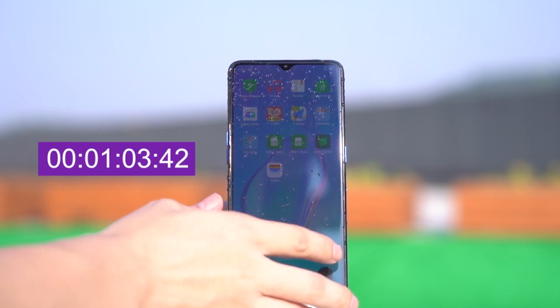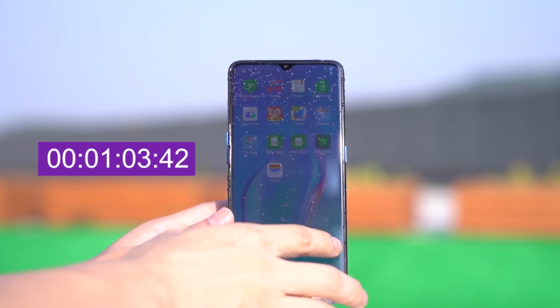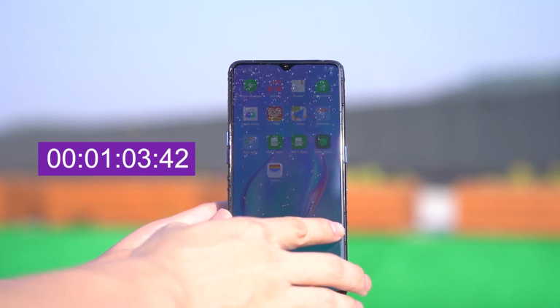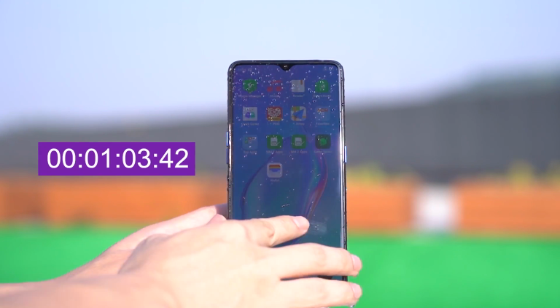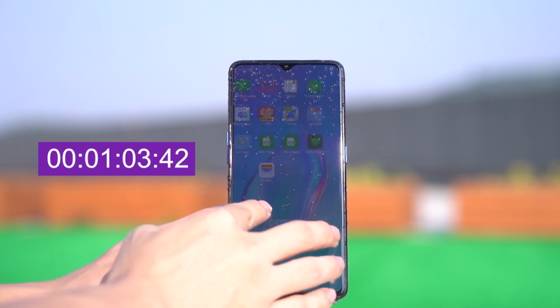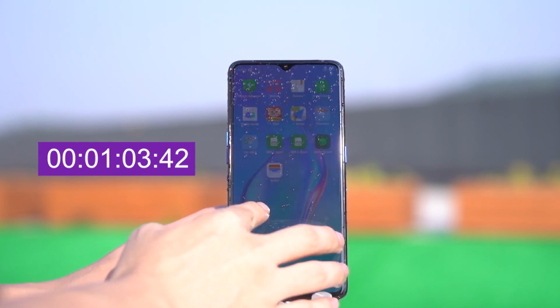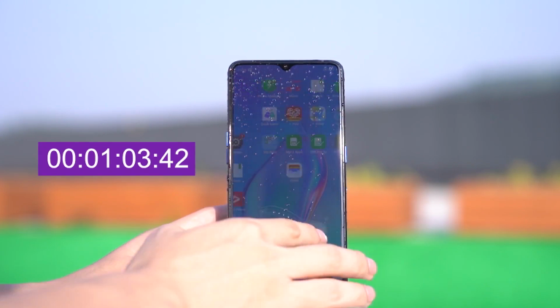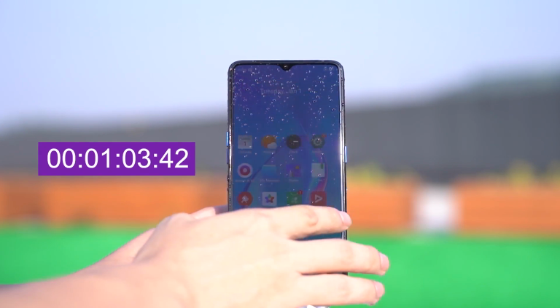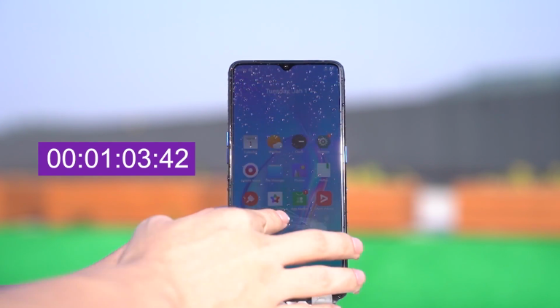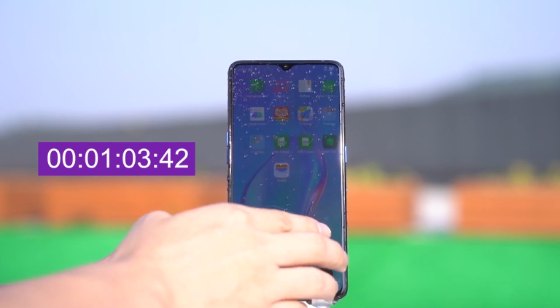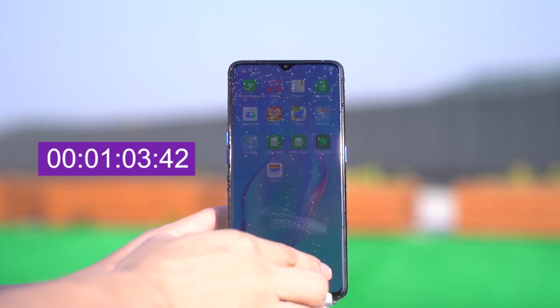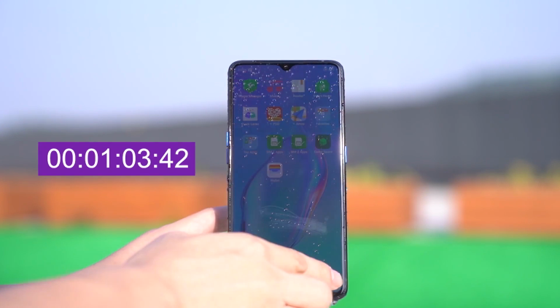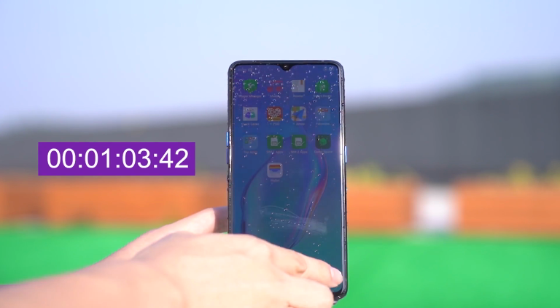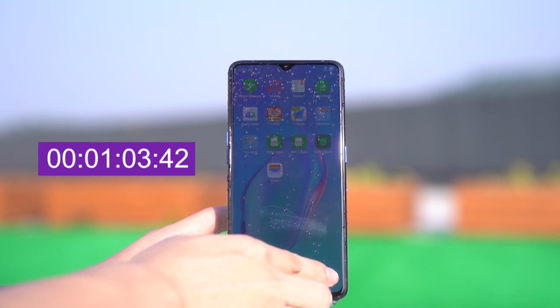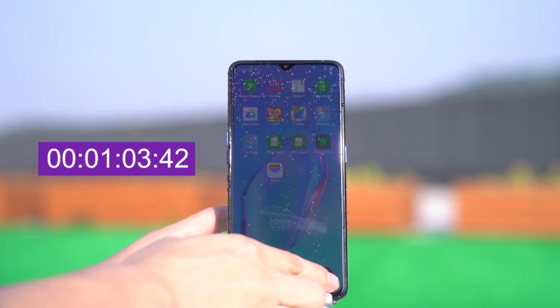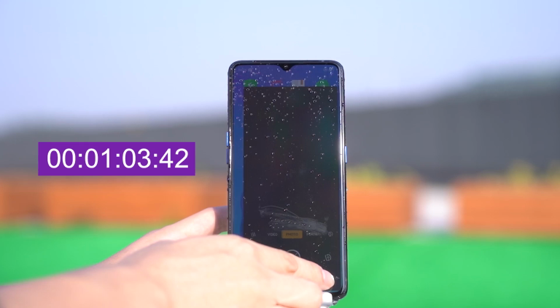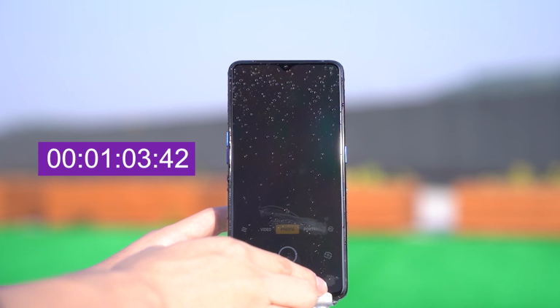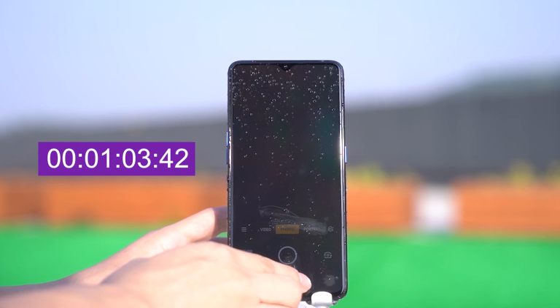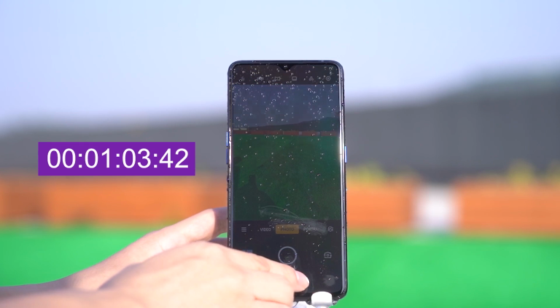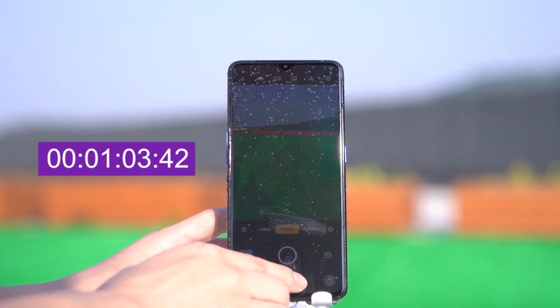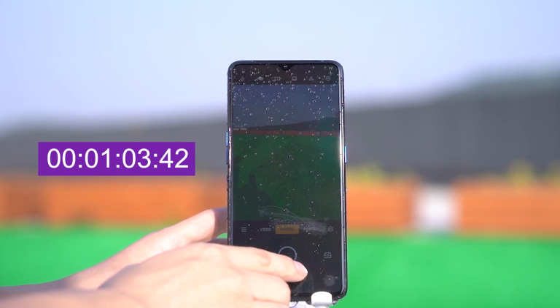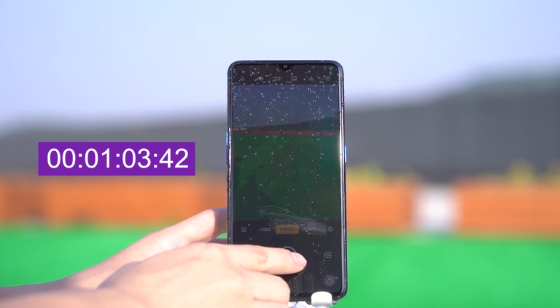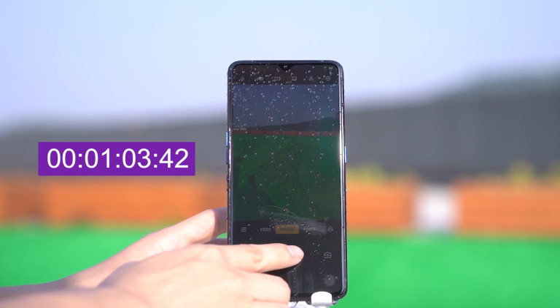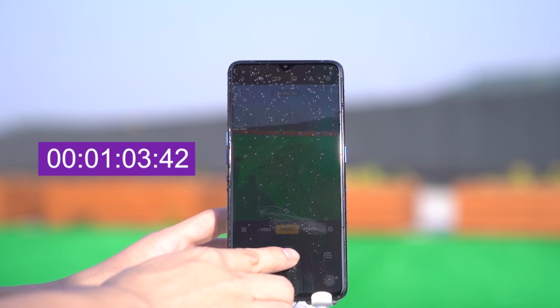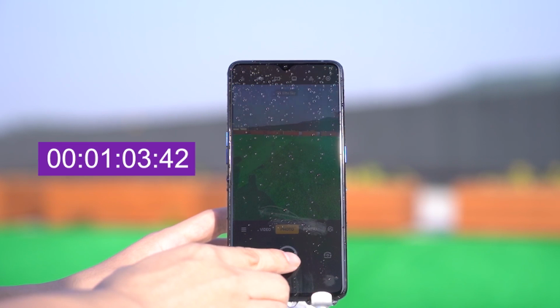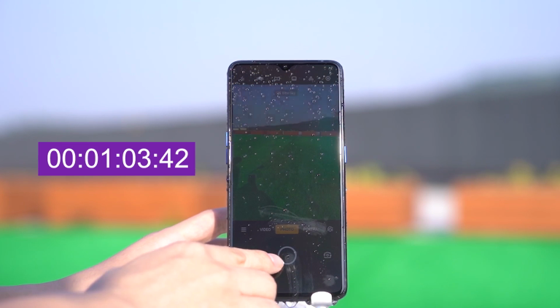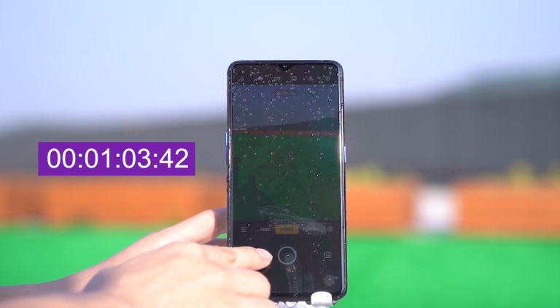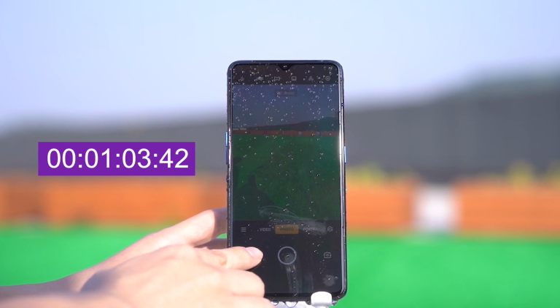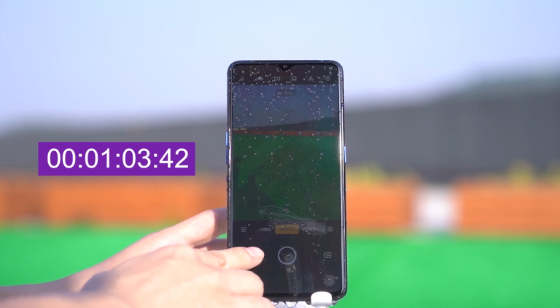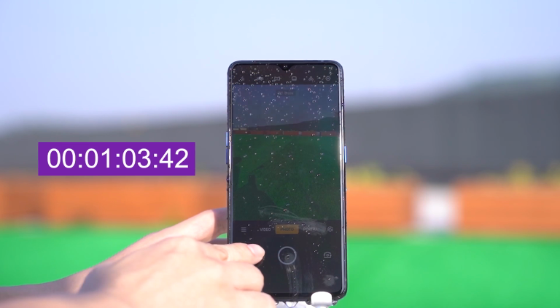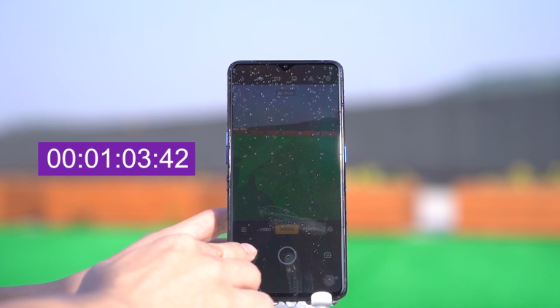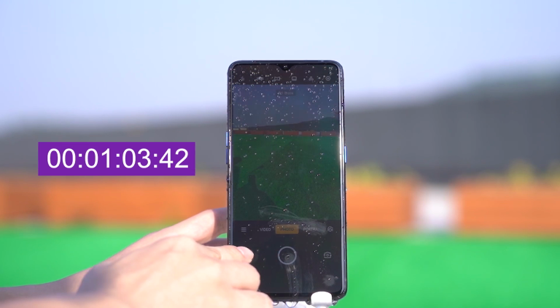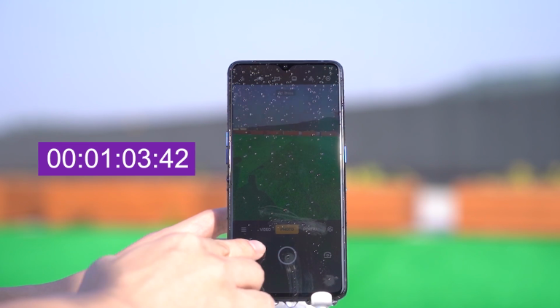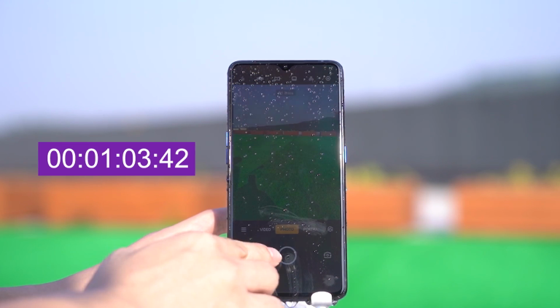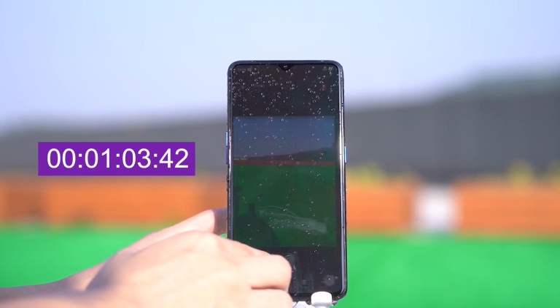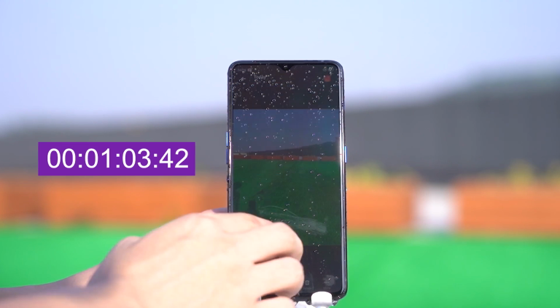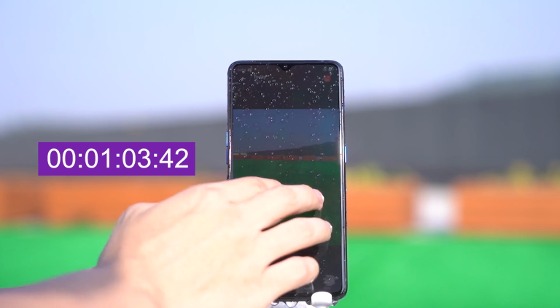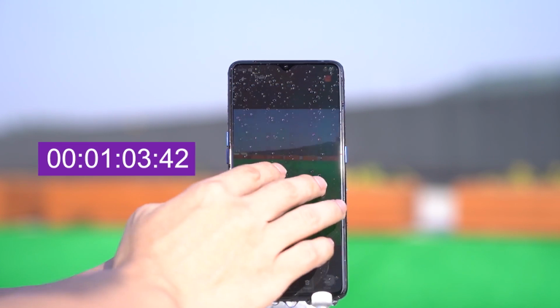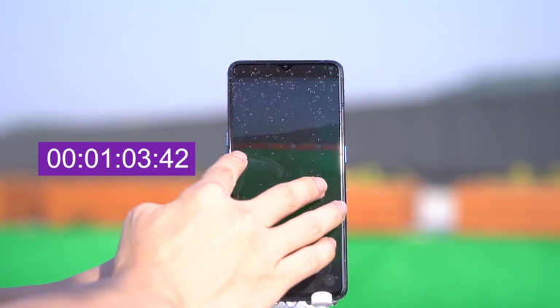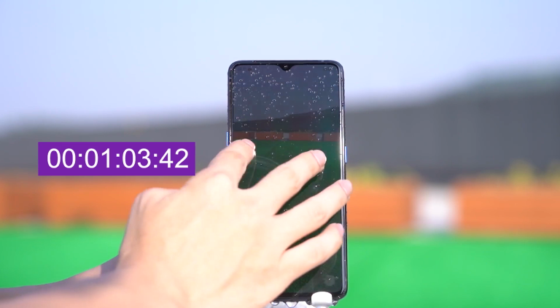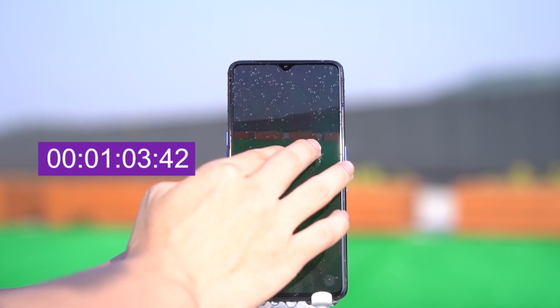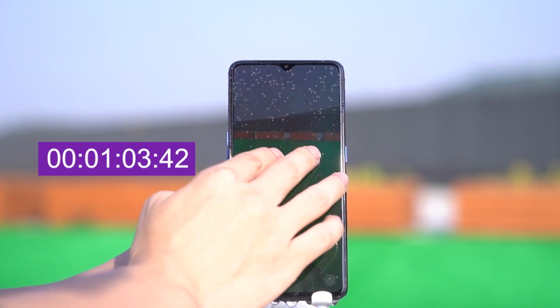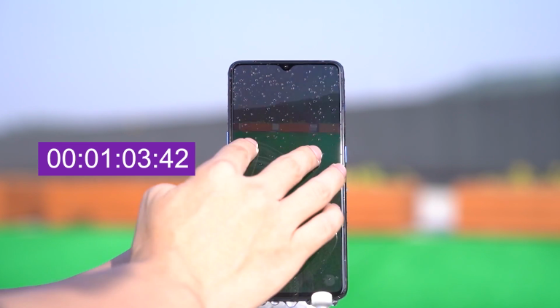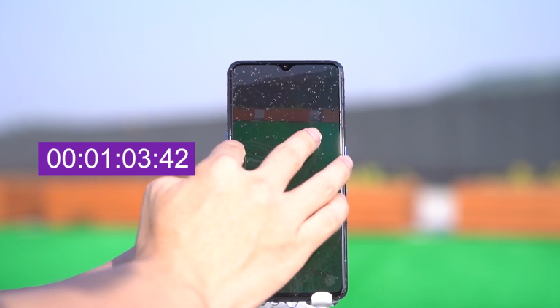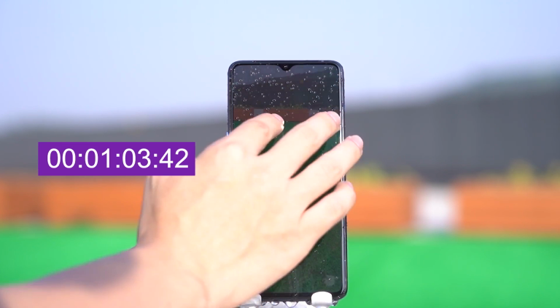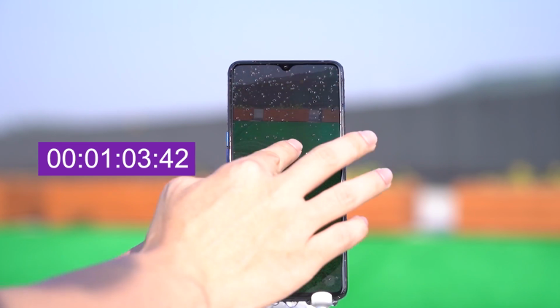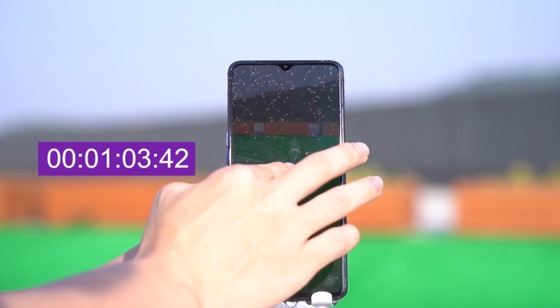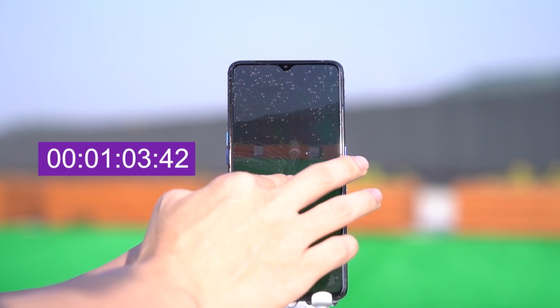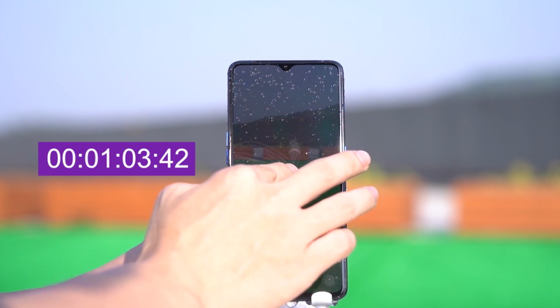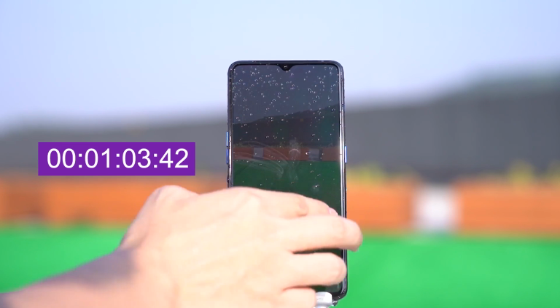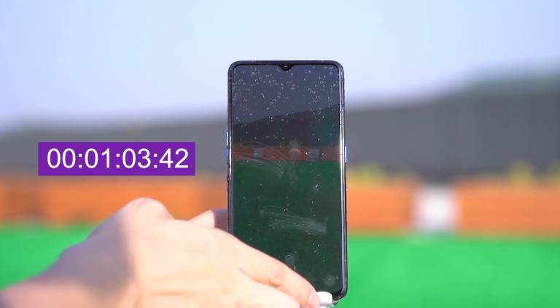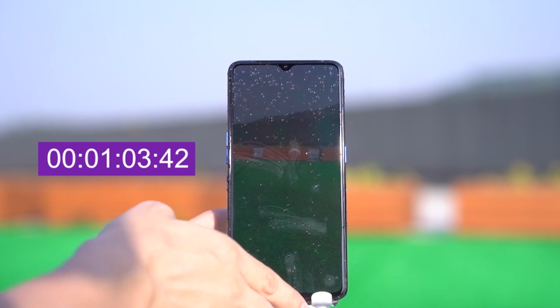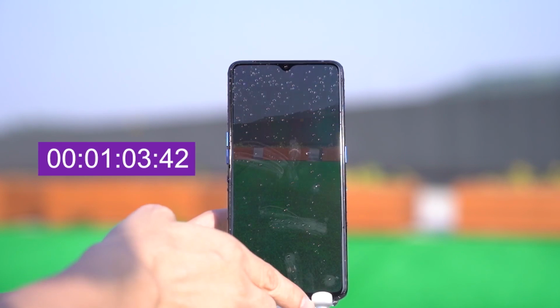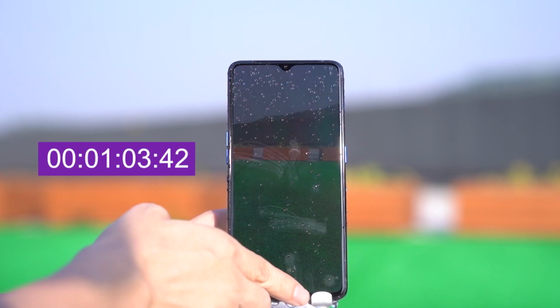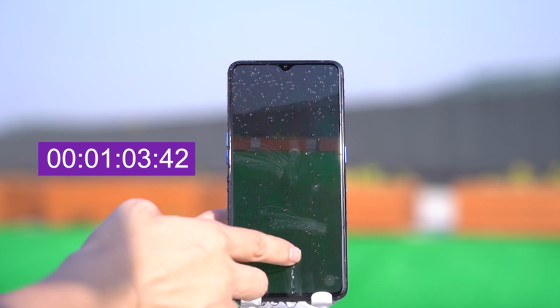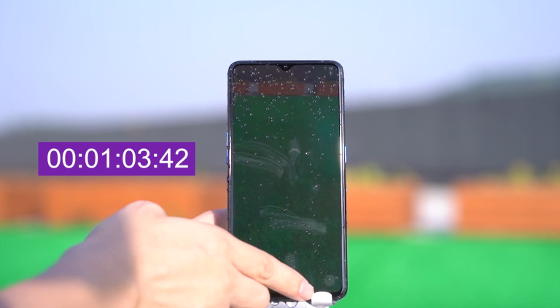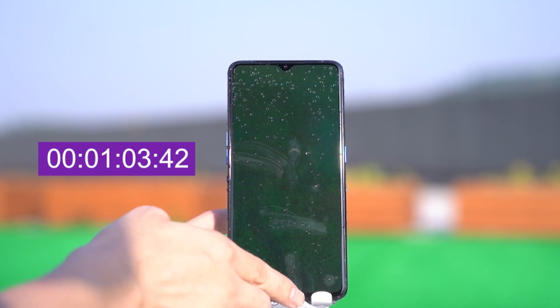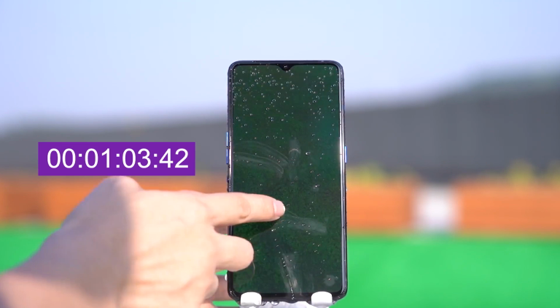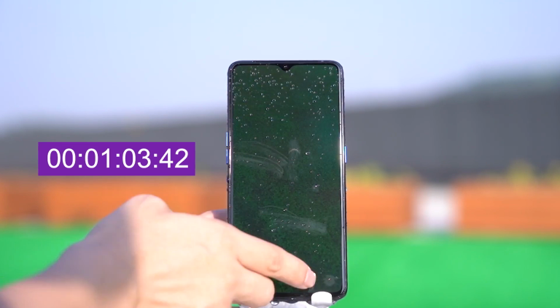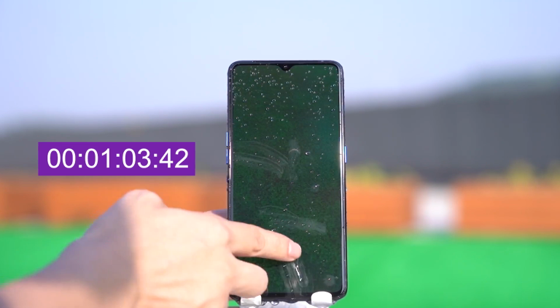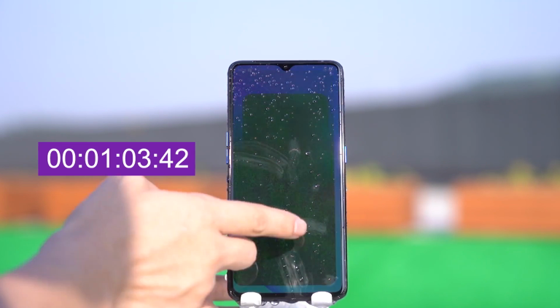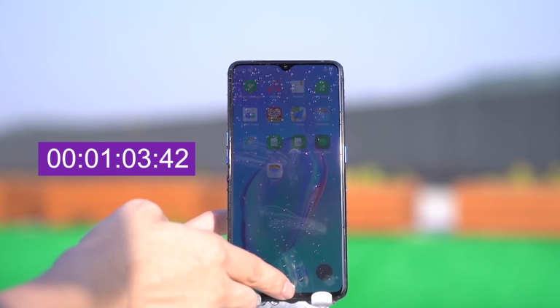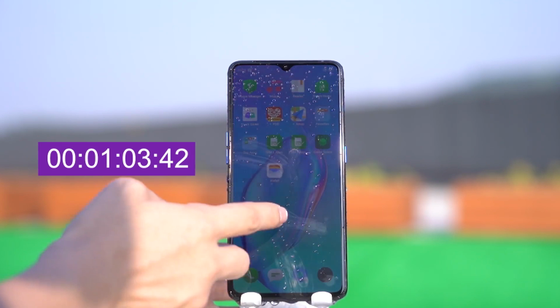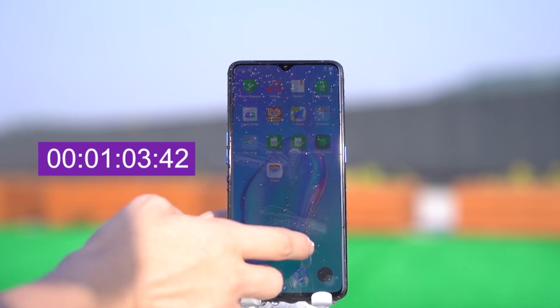In the shower test, we found that this phone was still functioning under the water. It can be completely in the rain and not be affected.